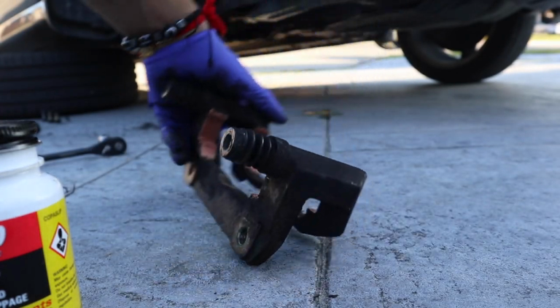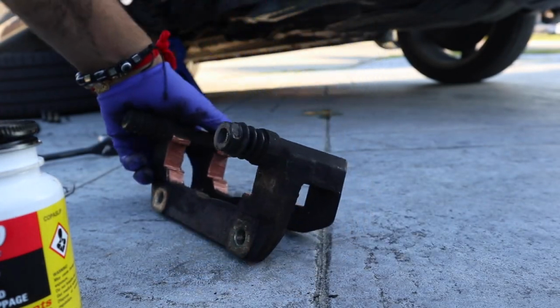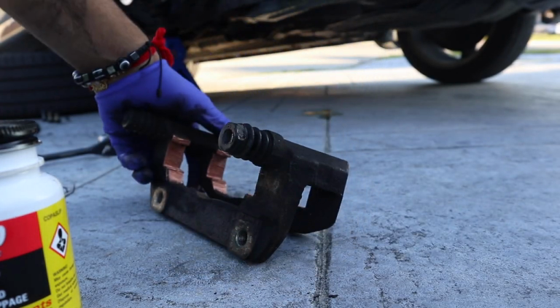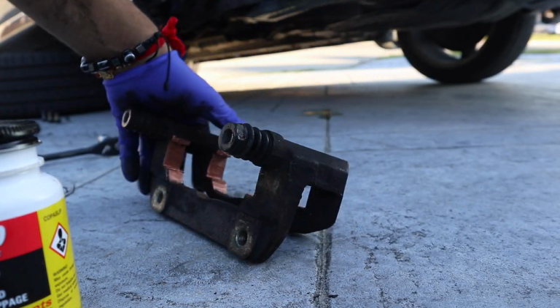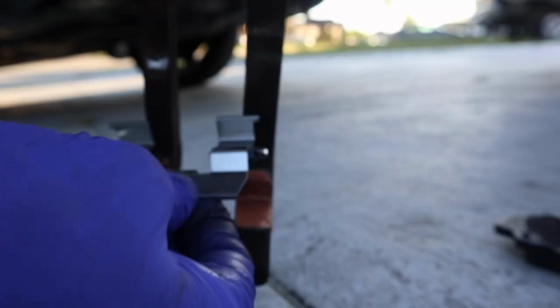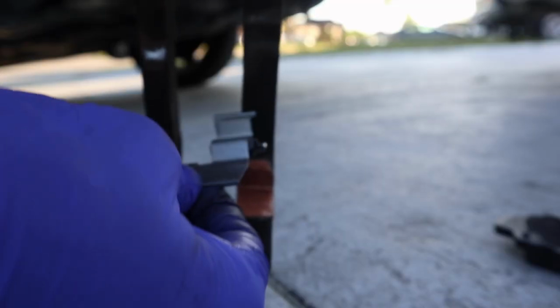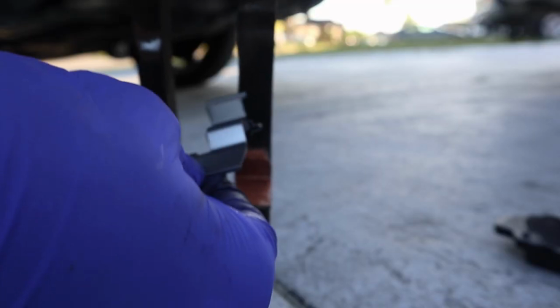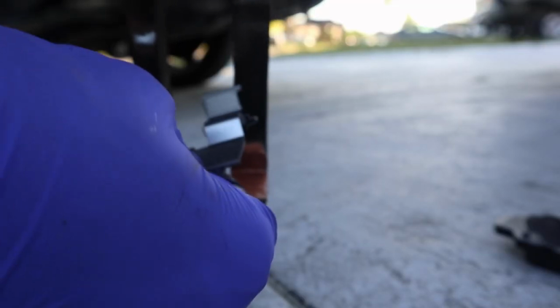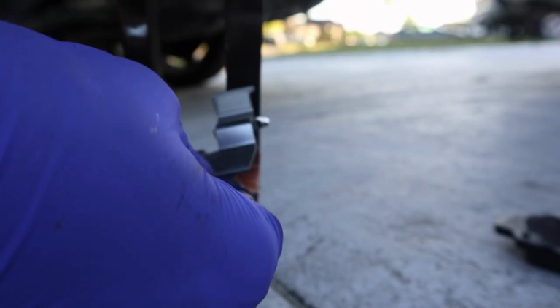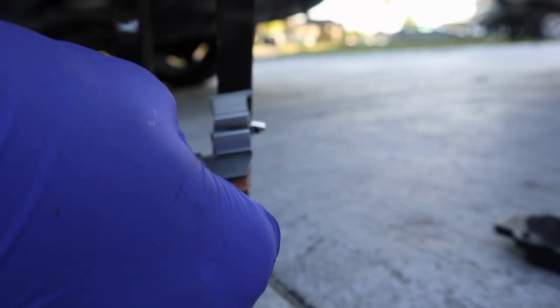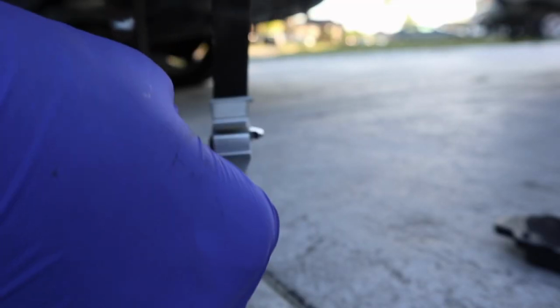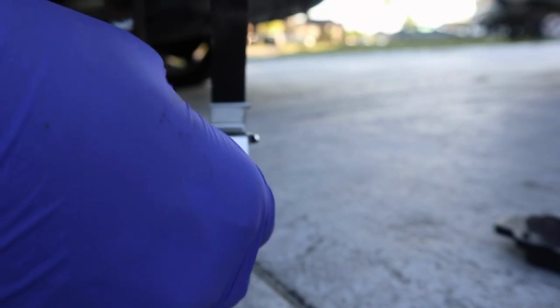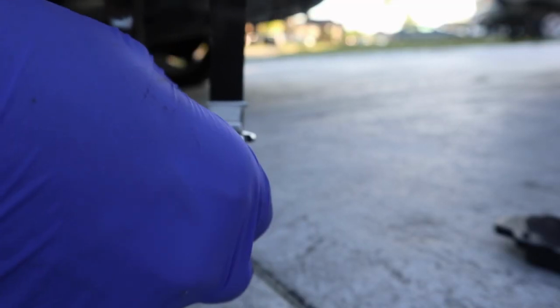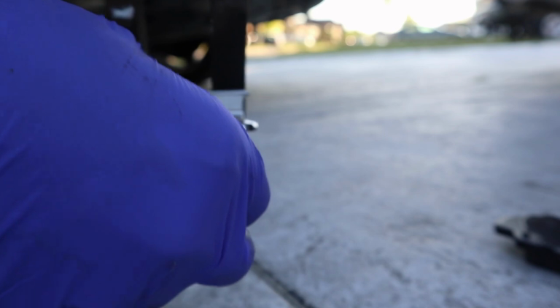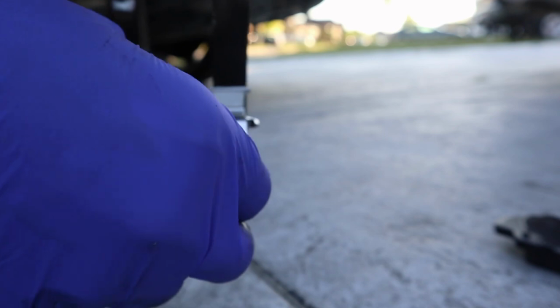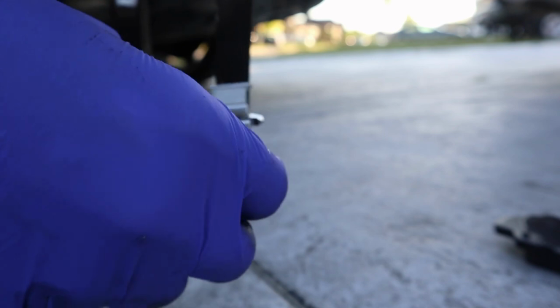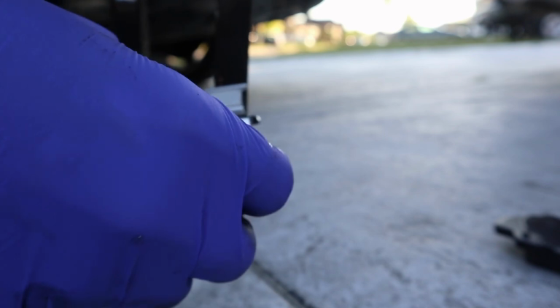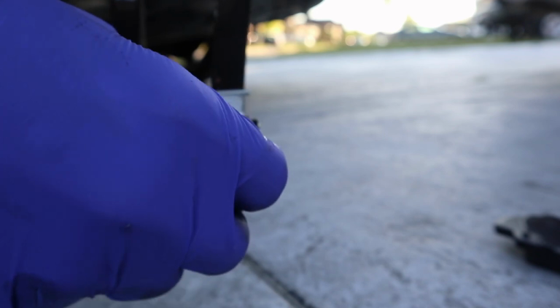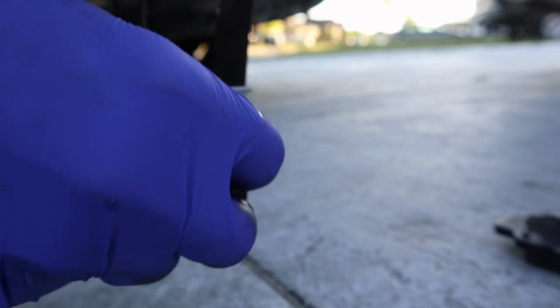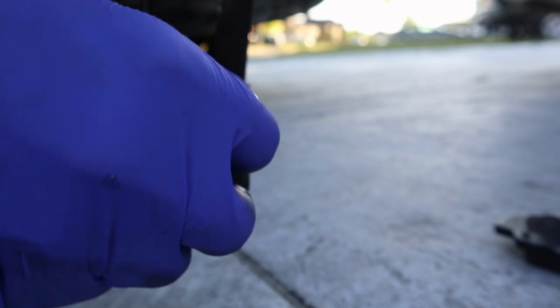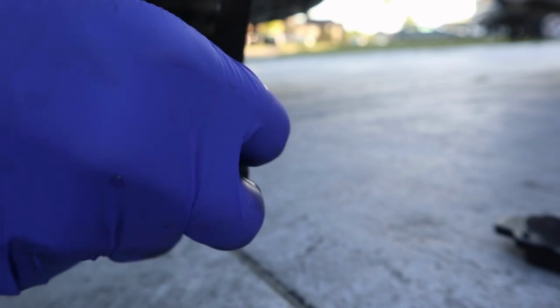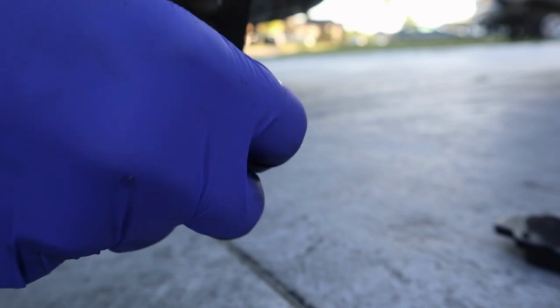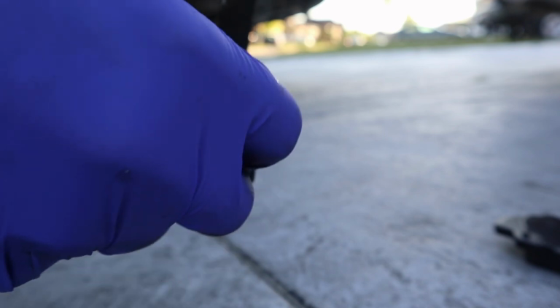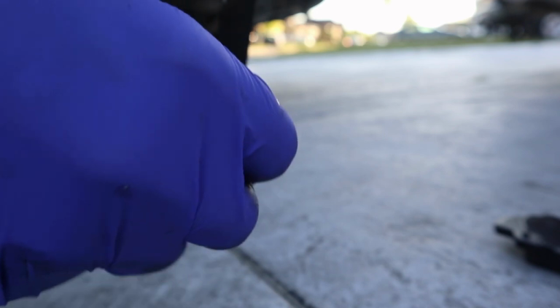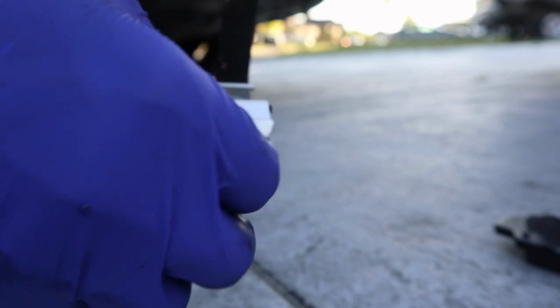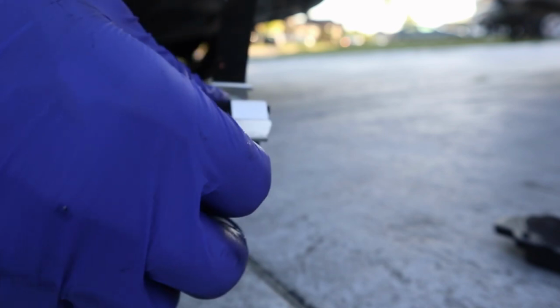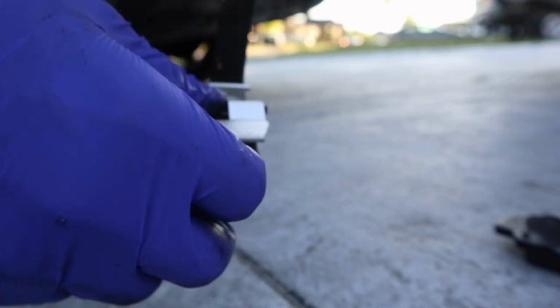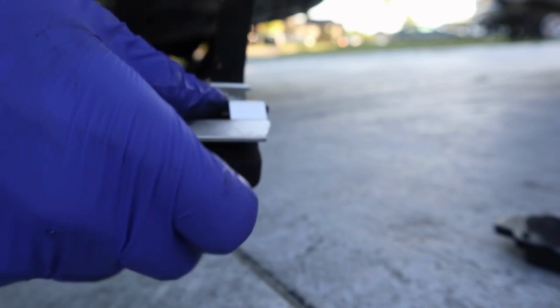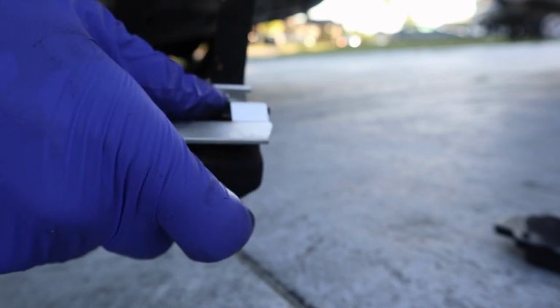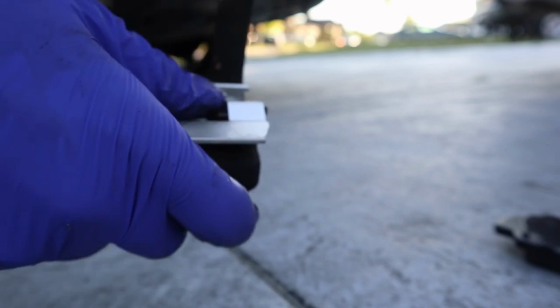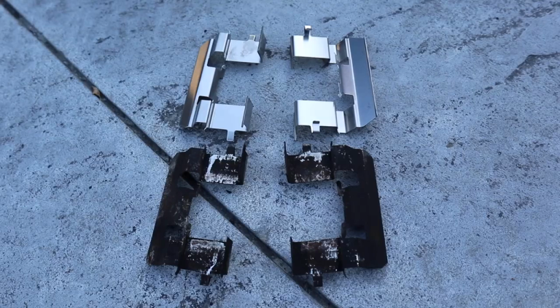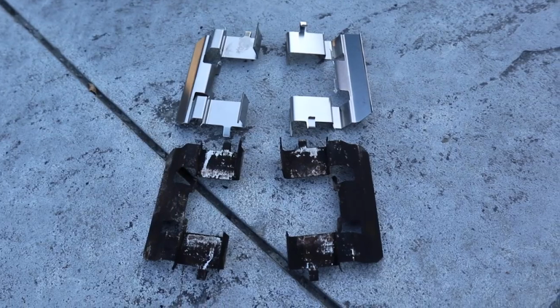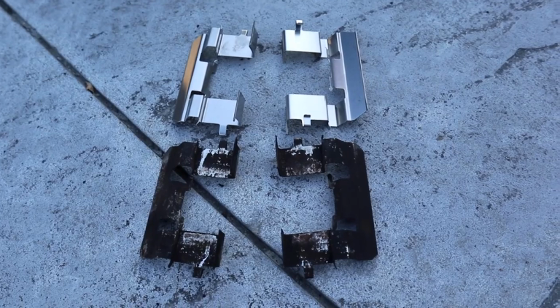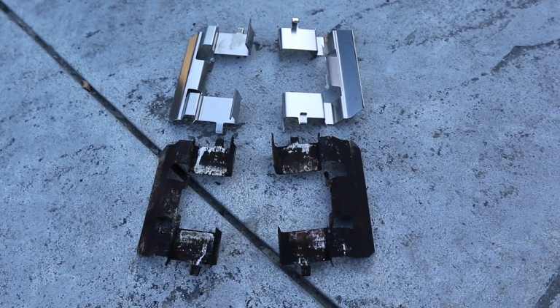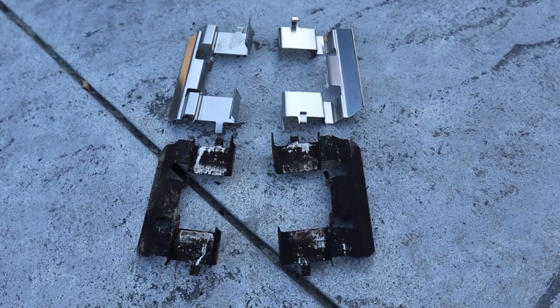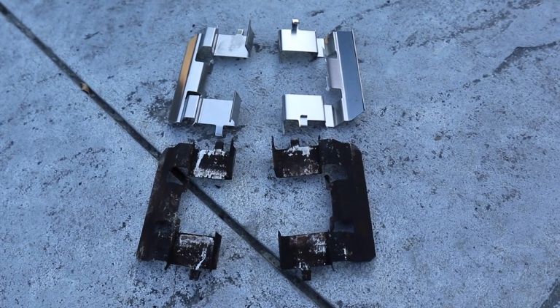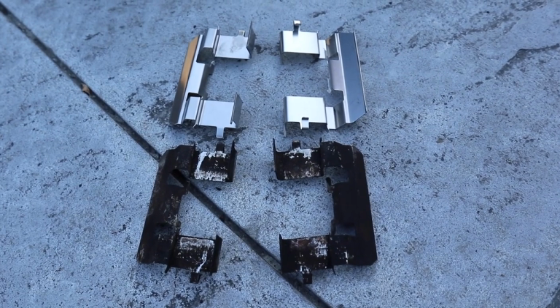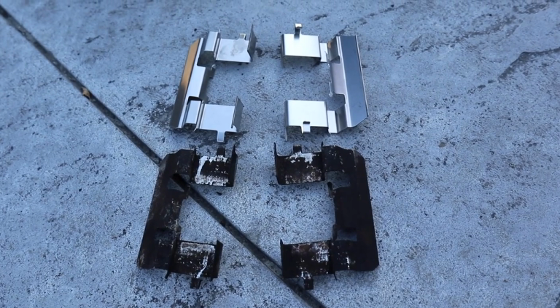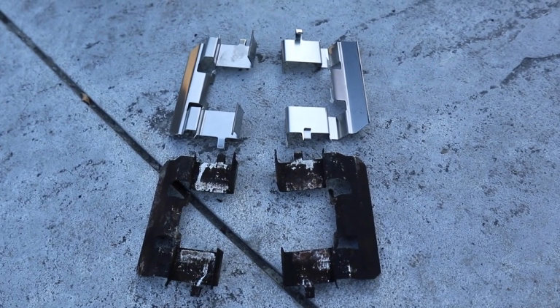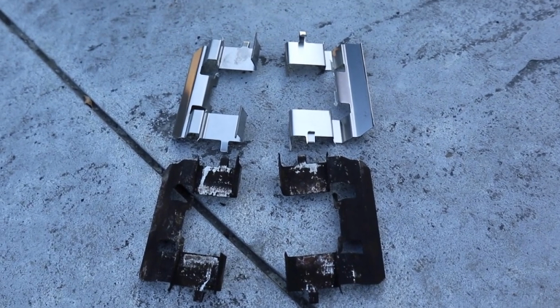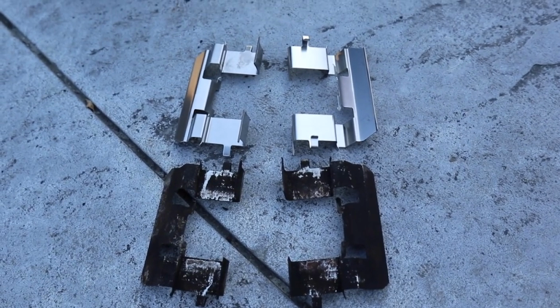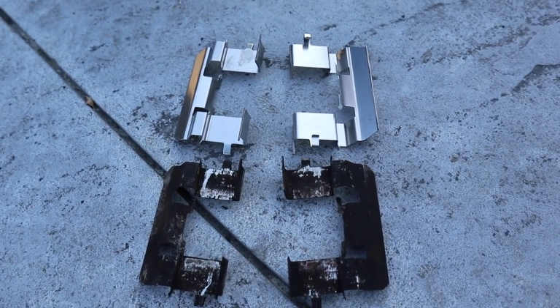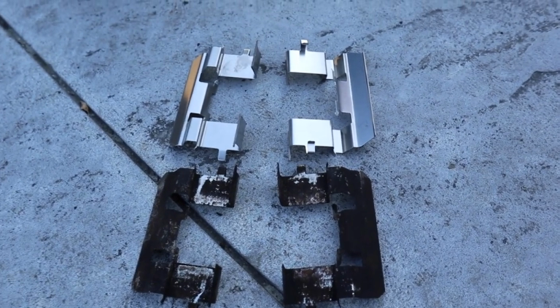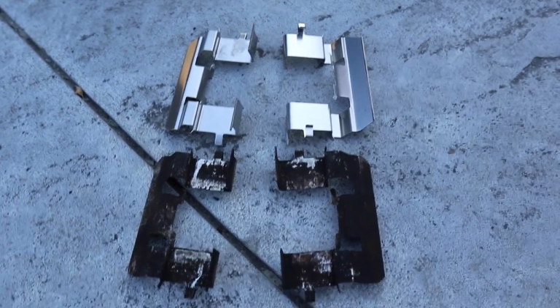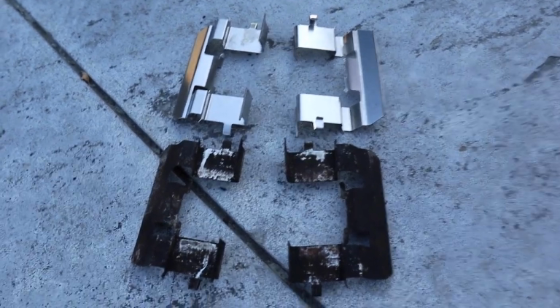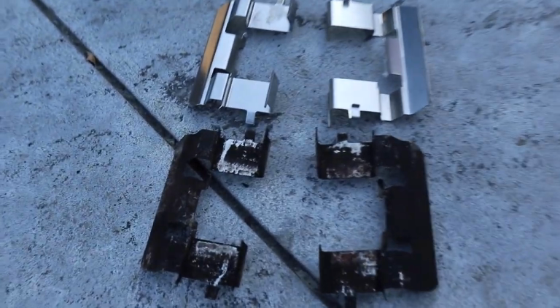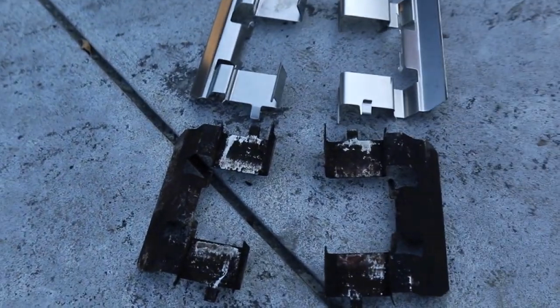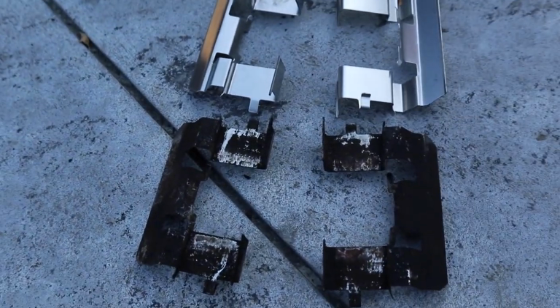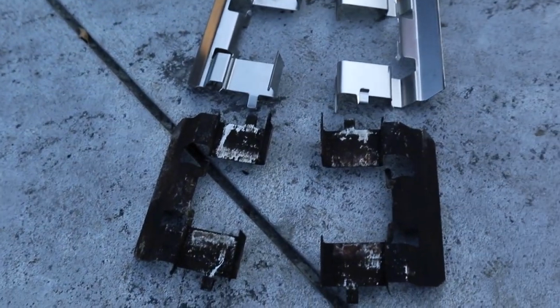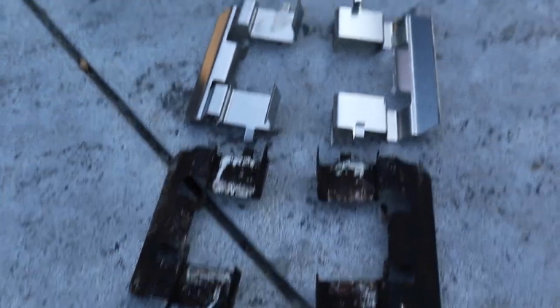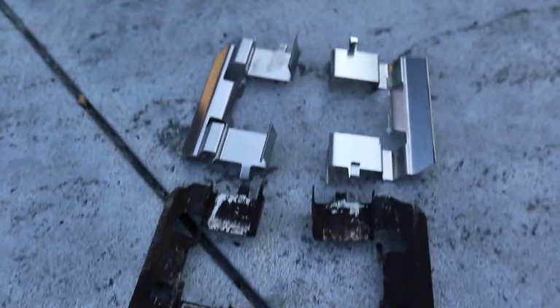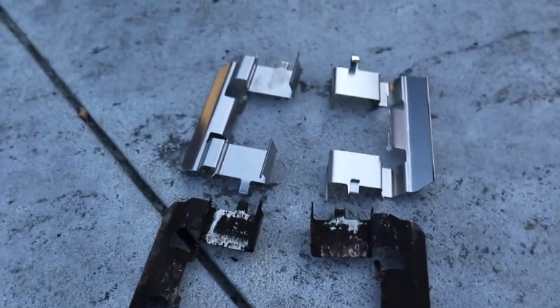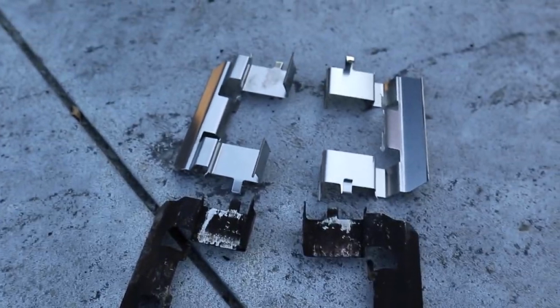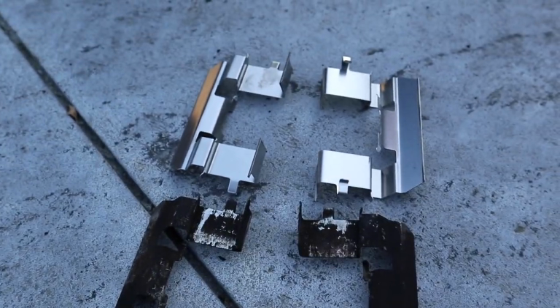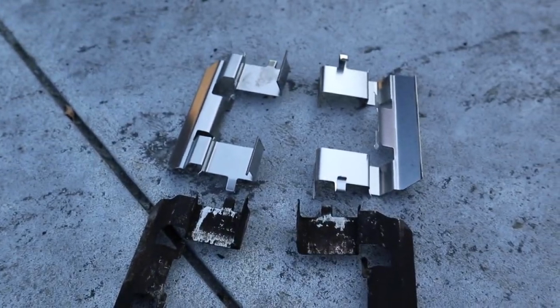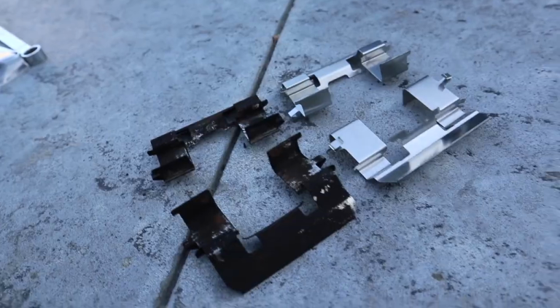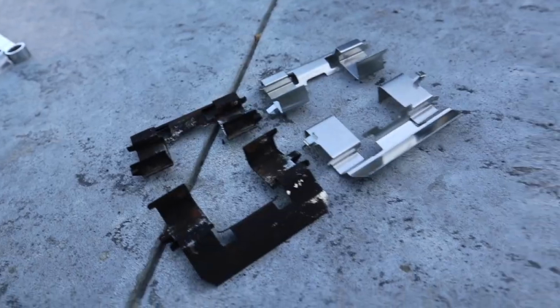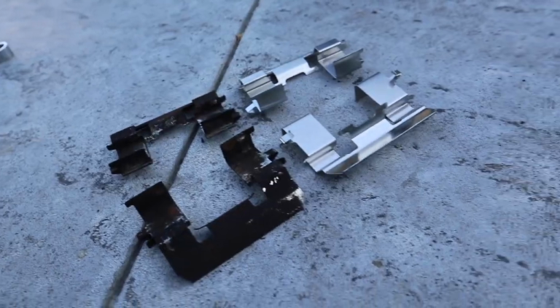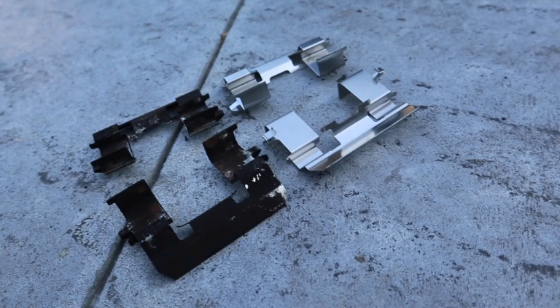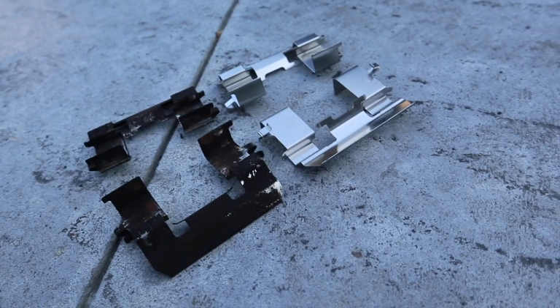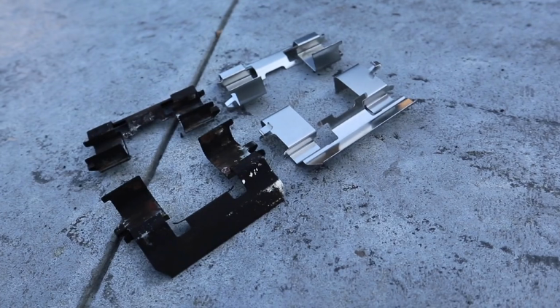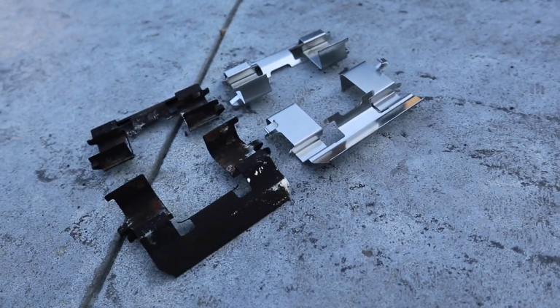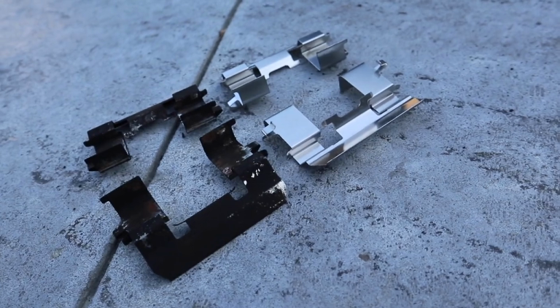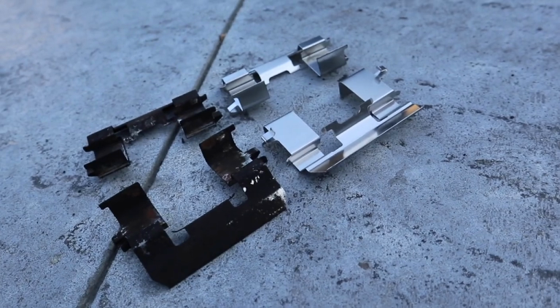Then I popped in the new shims. You usually get a replacement pair, so use them — they're there for a reason.